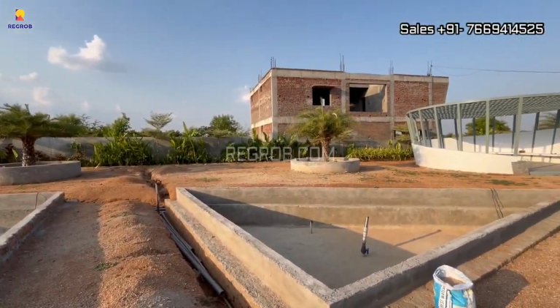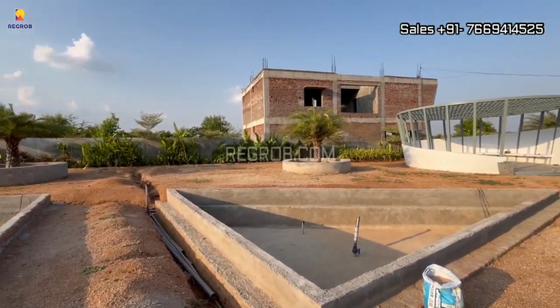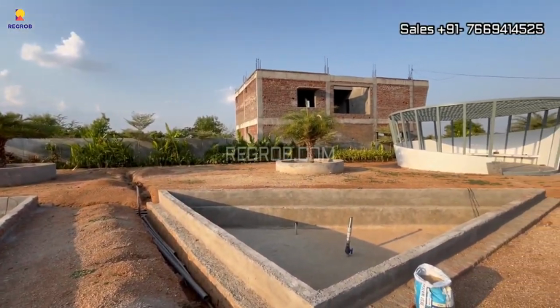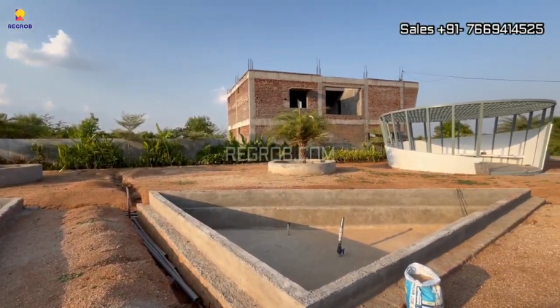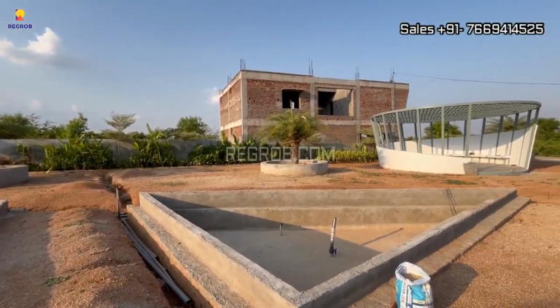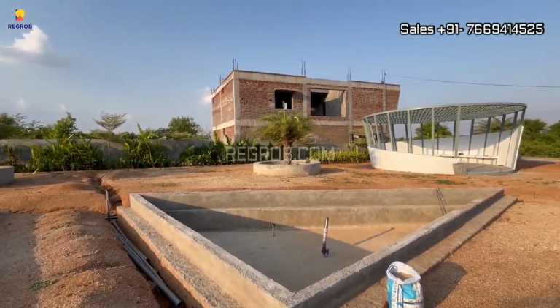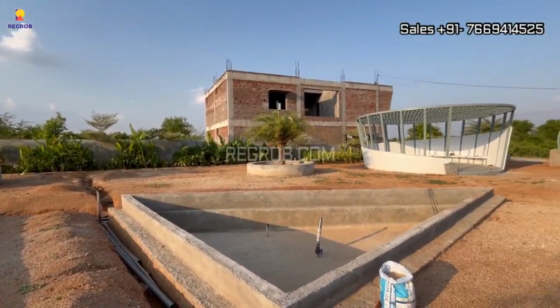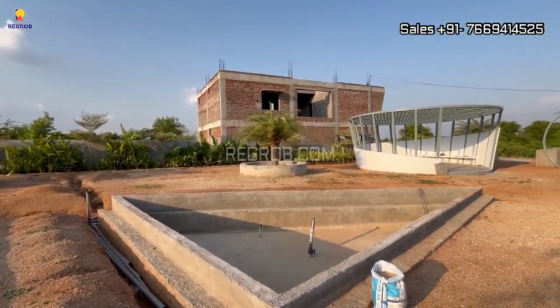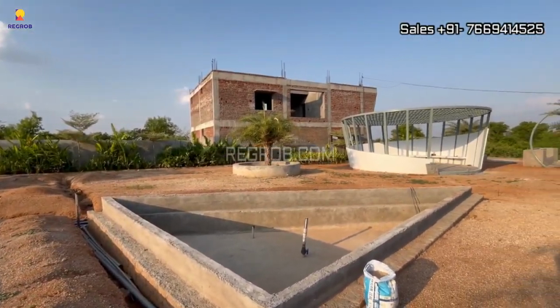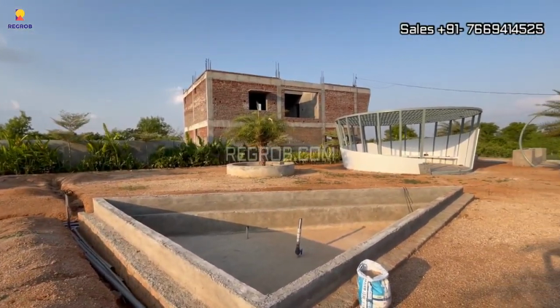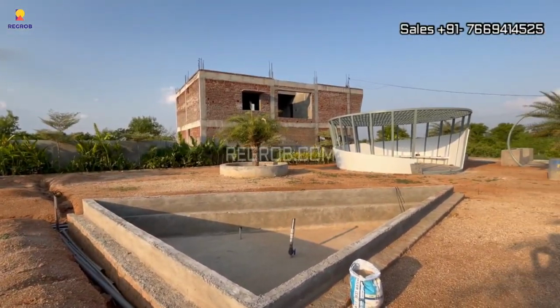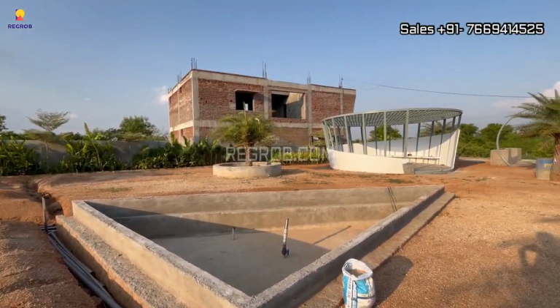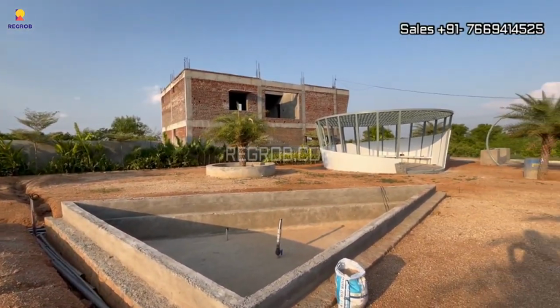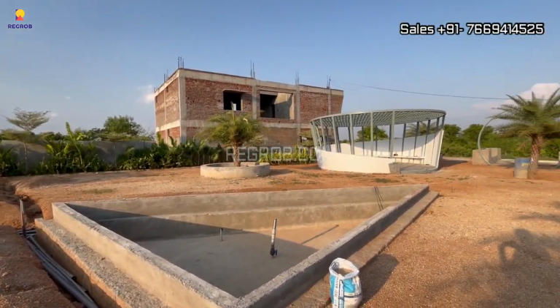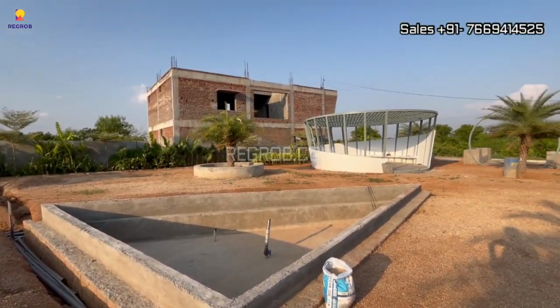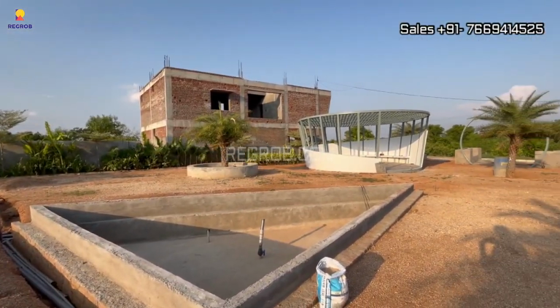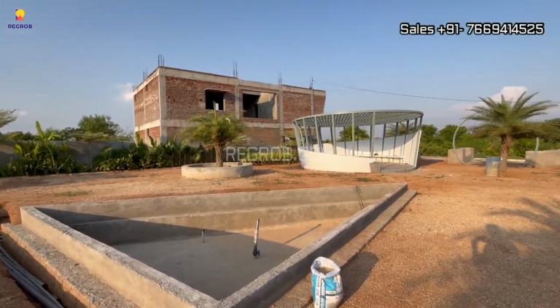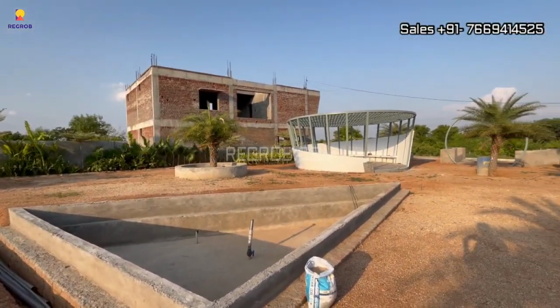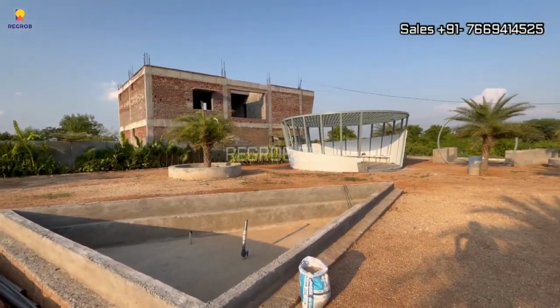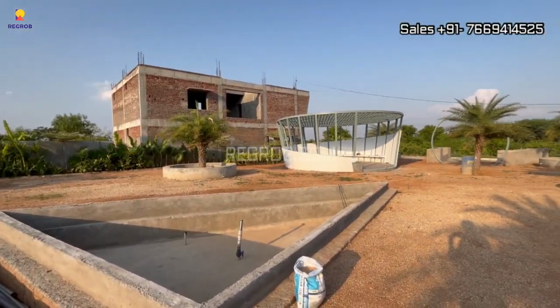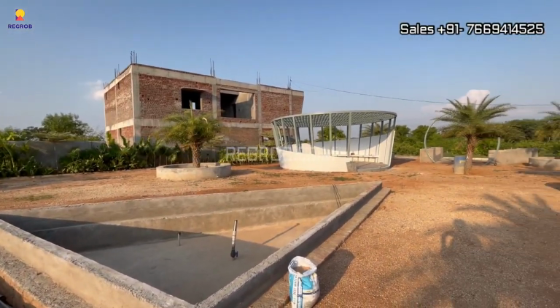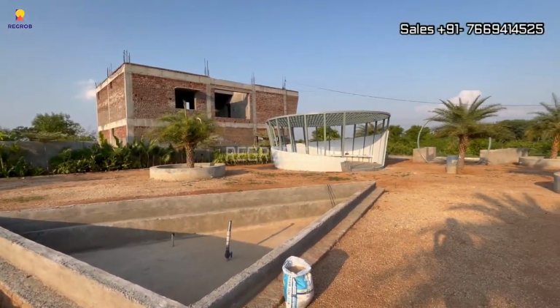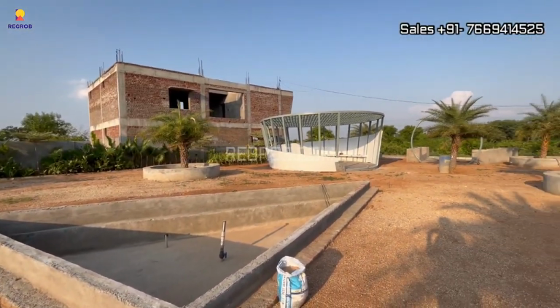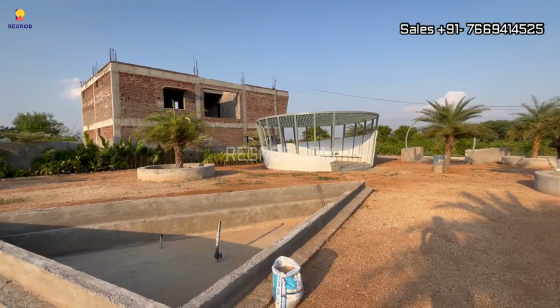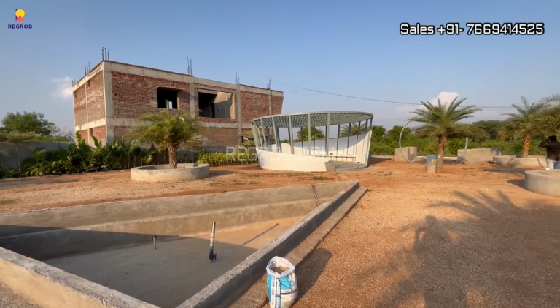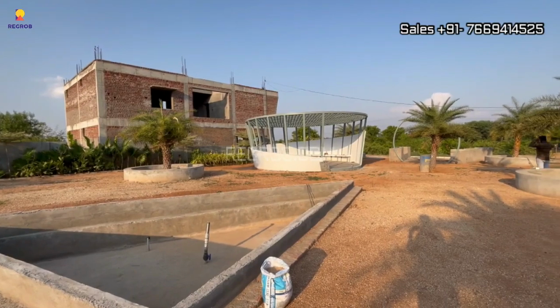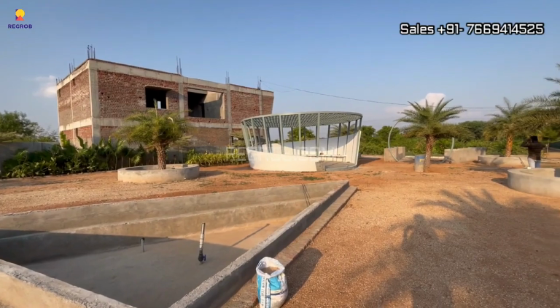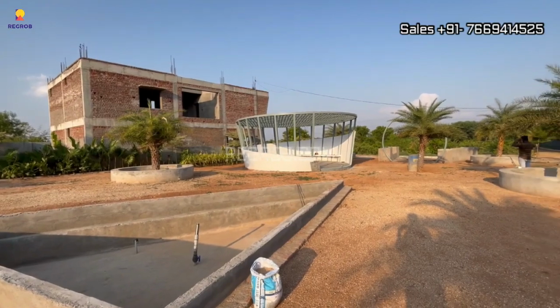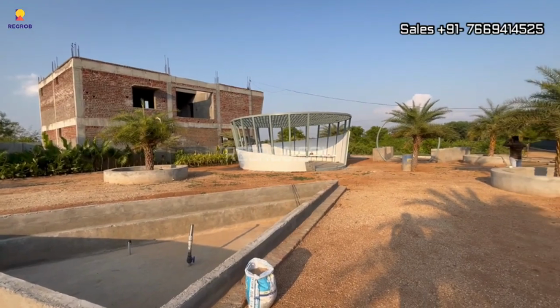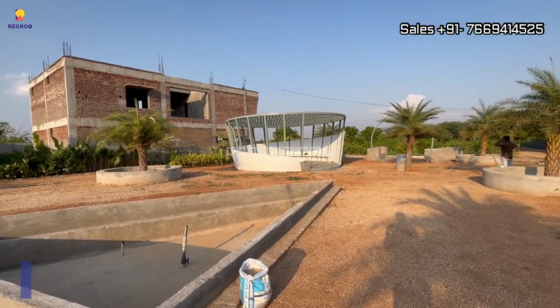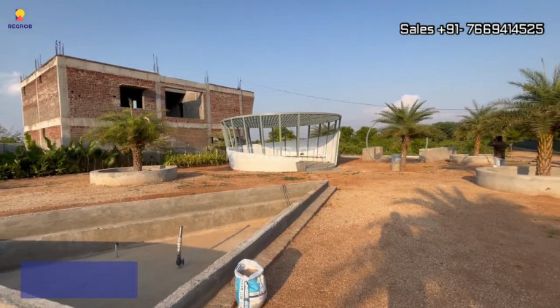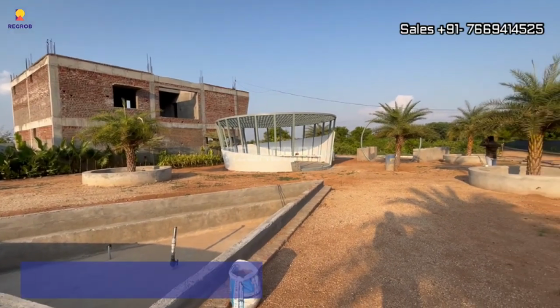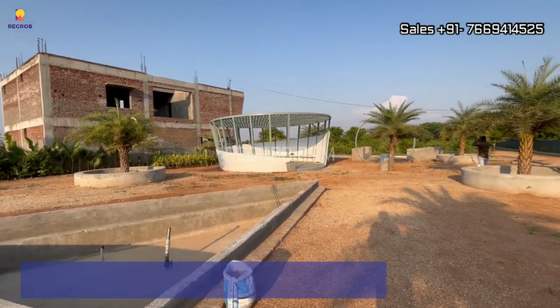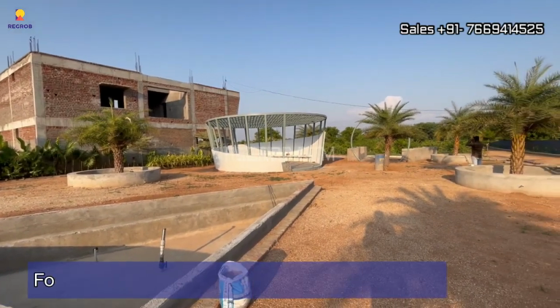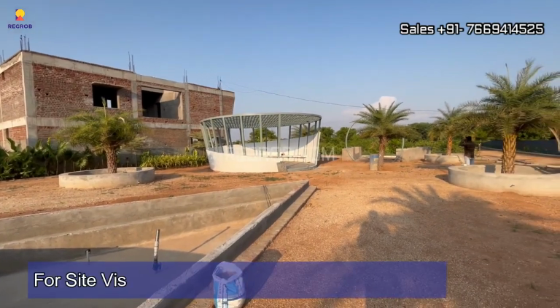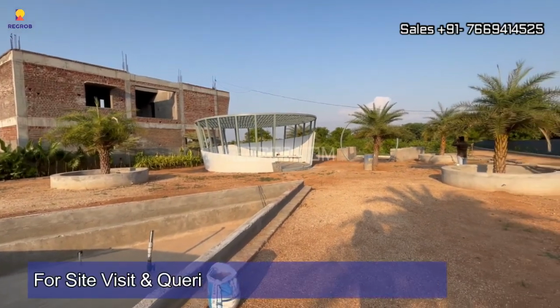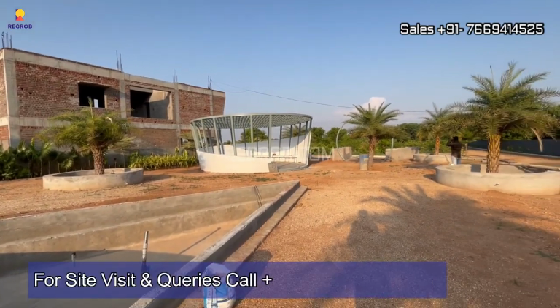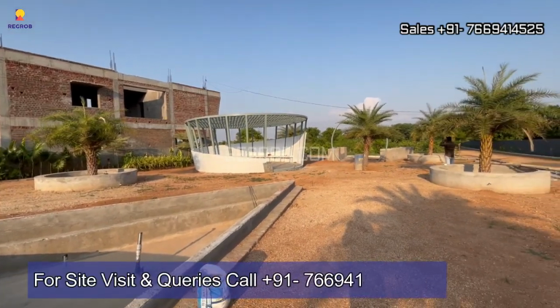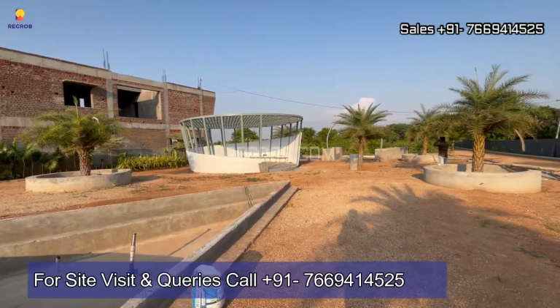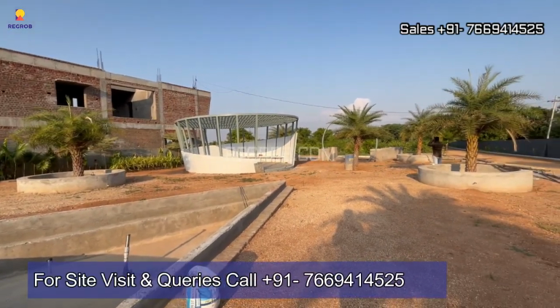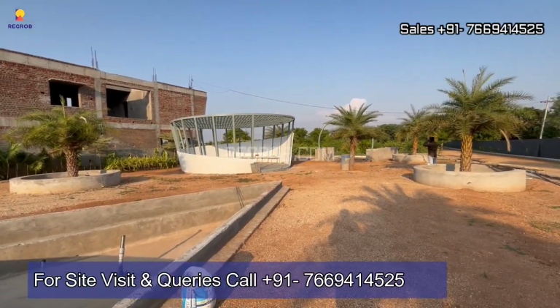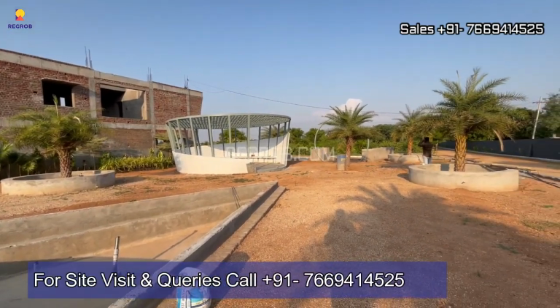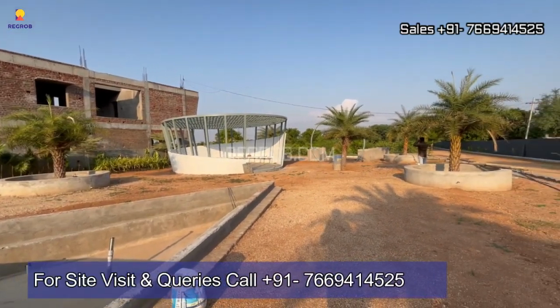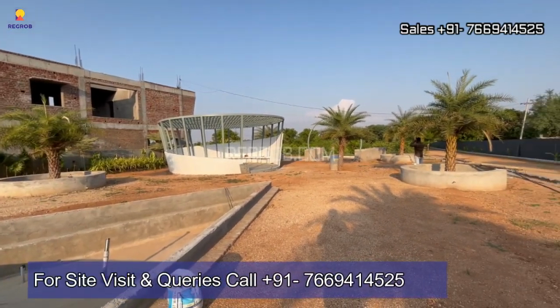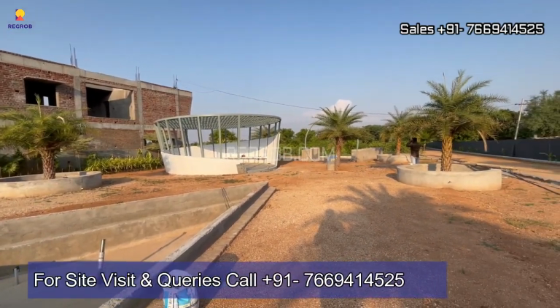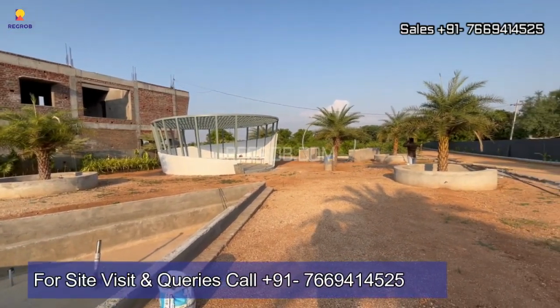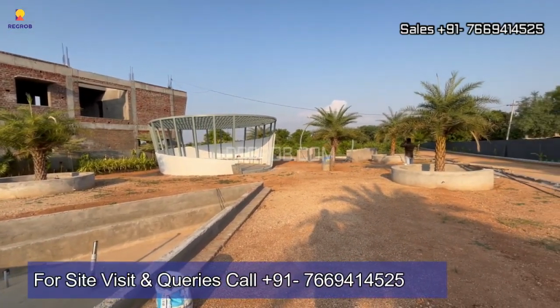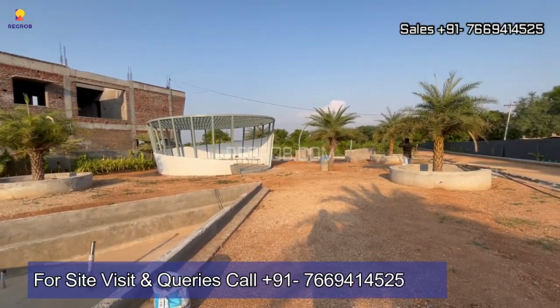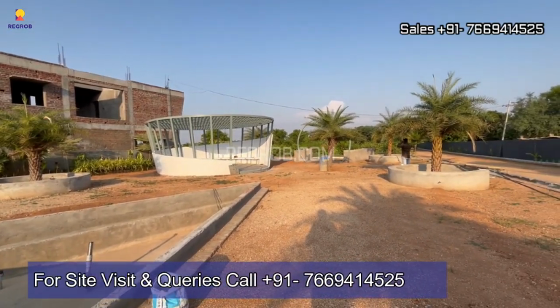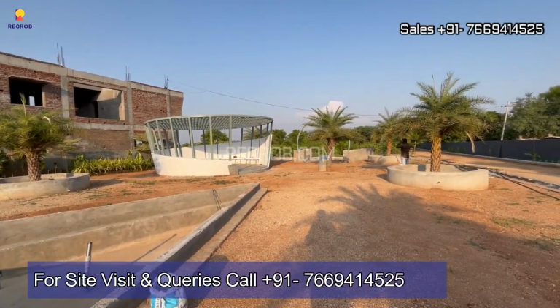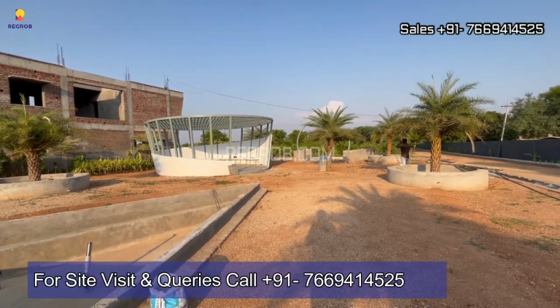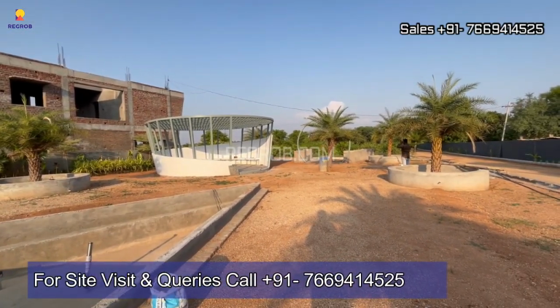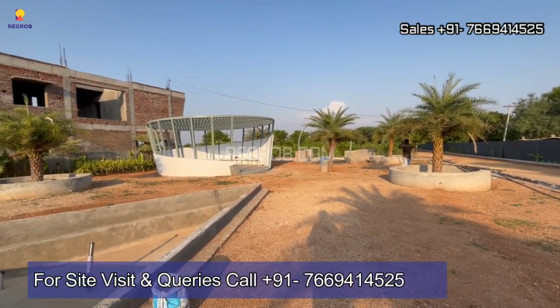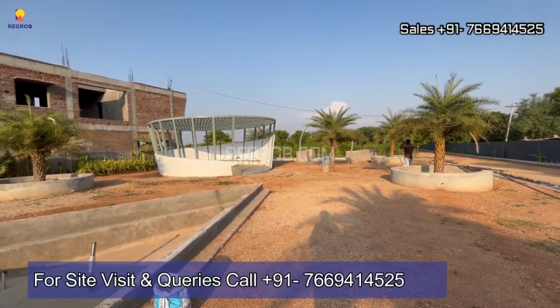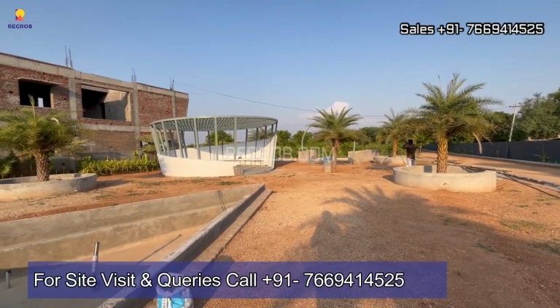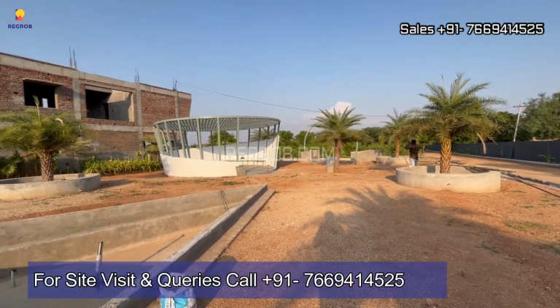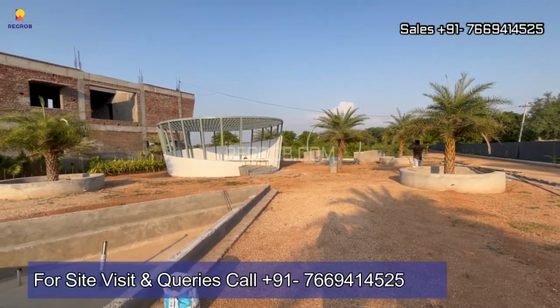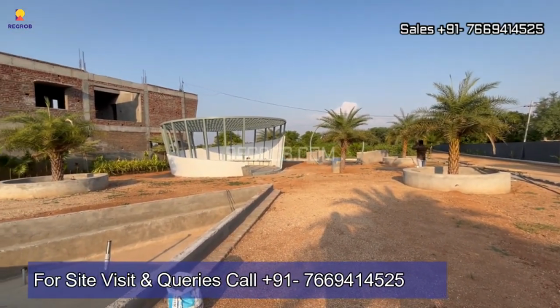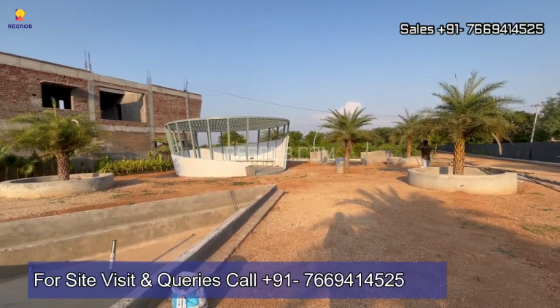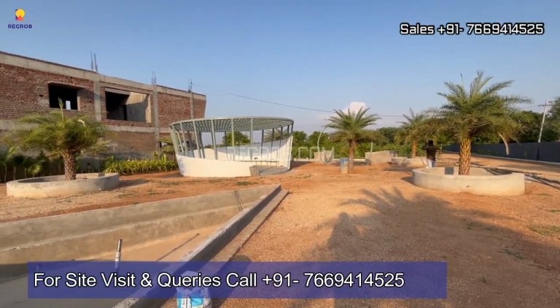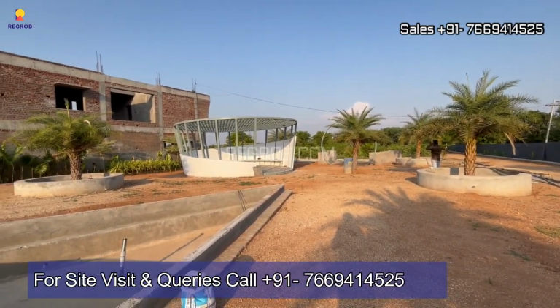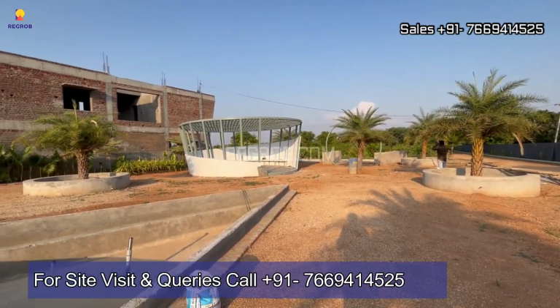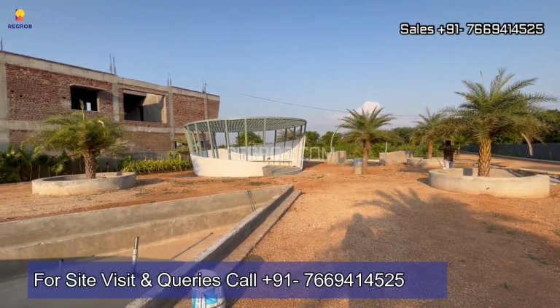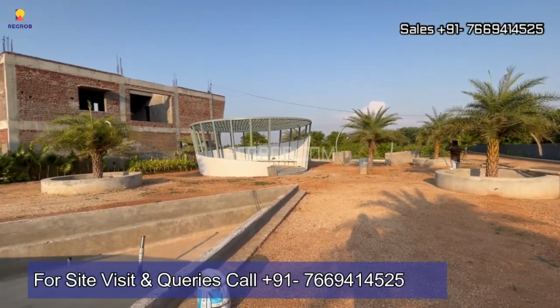That's all for this video. Thank you for watching. For more details and further queries, contact us at the given number.